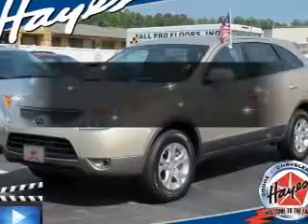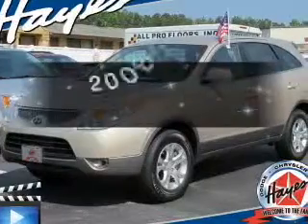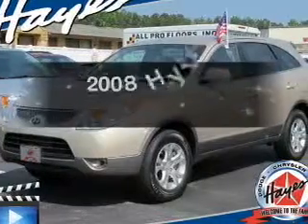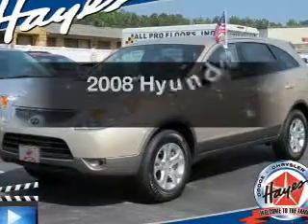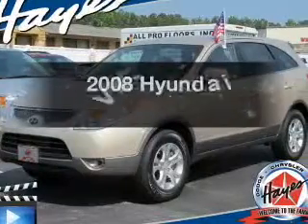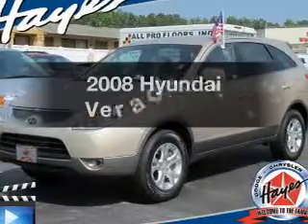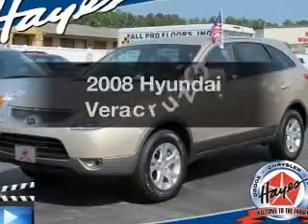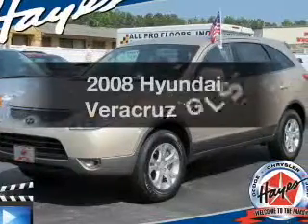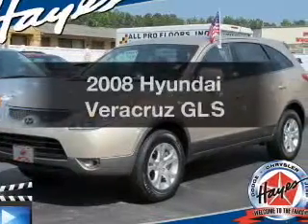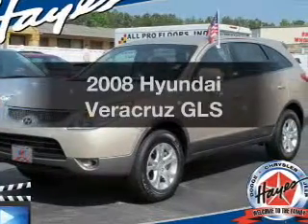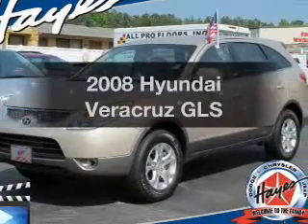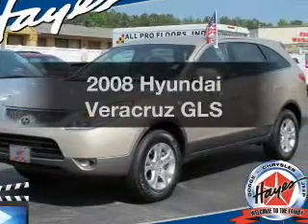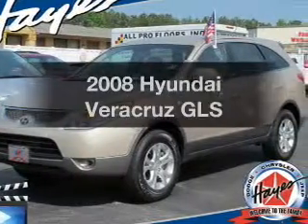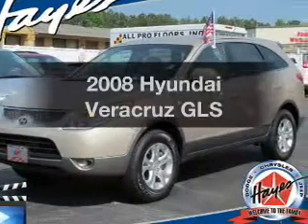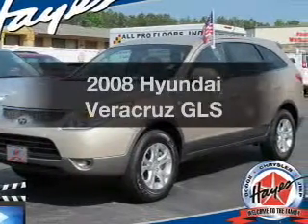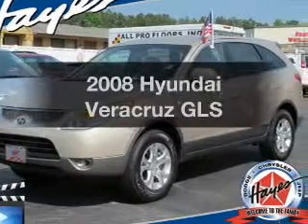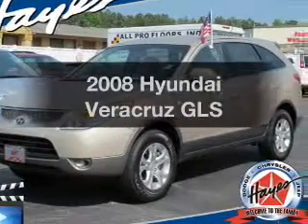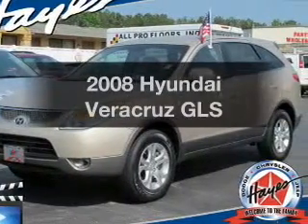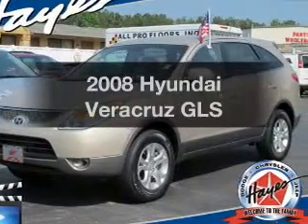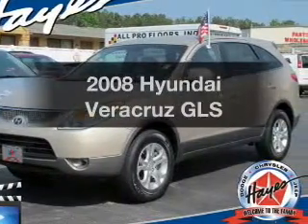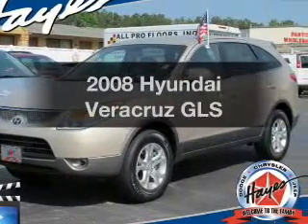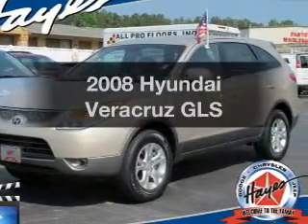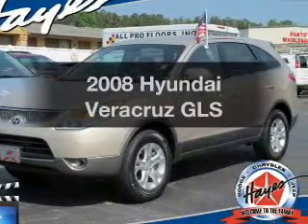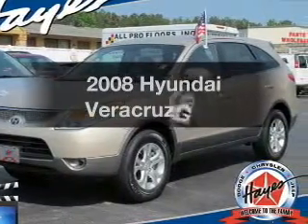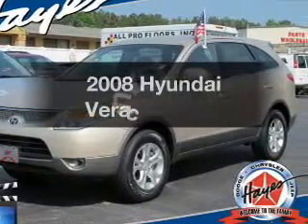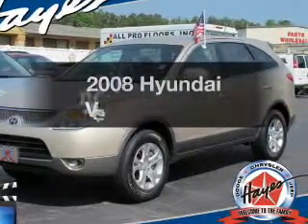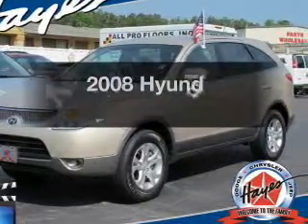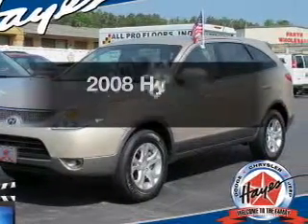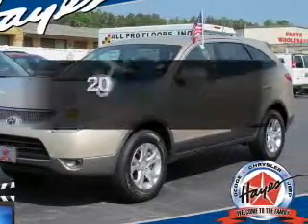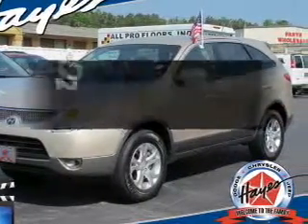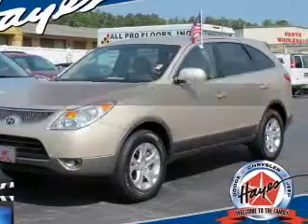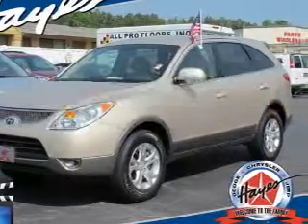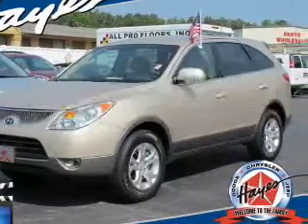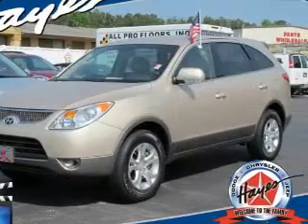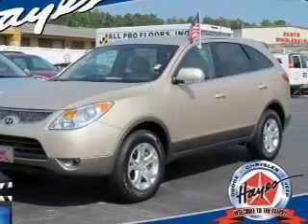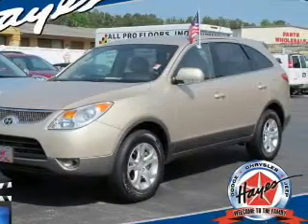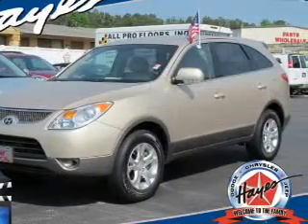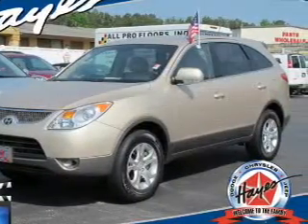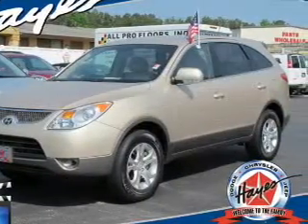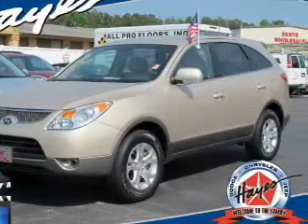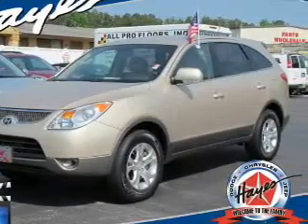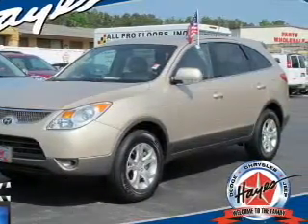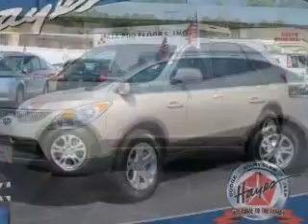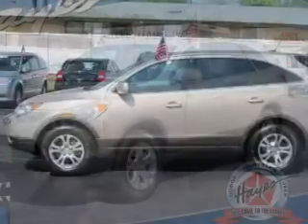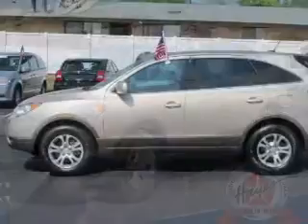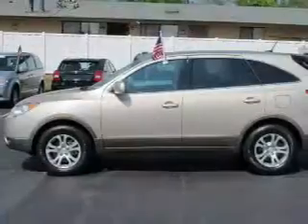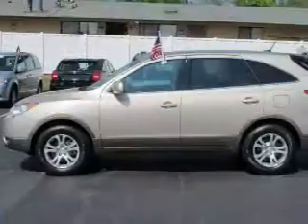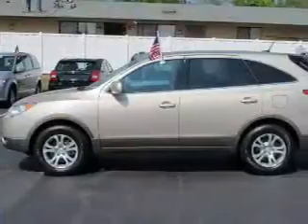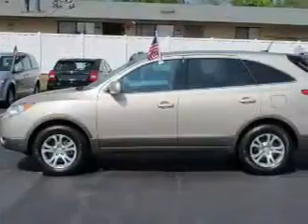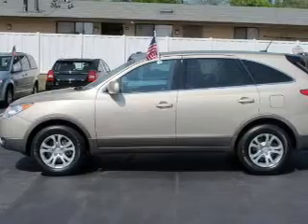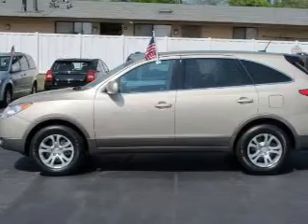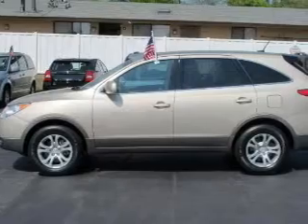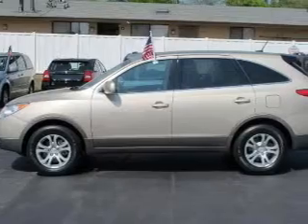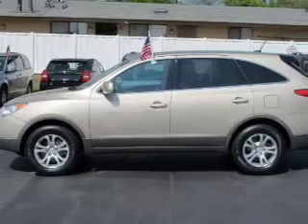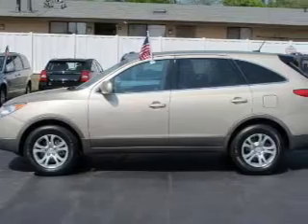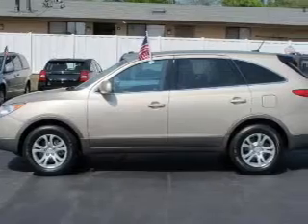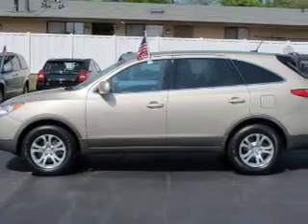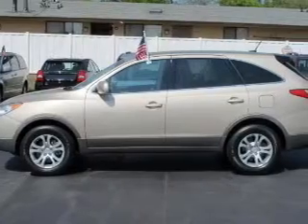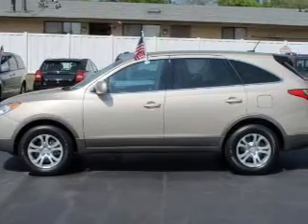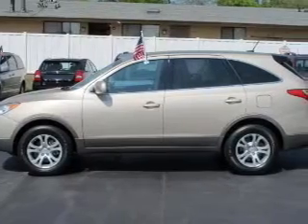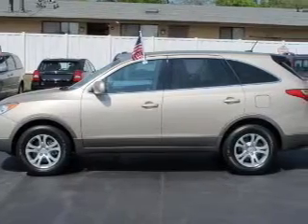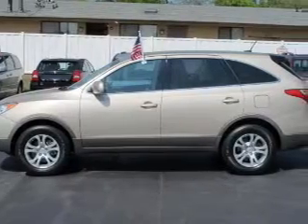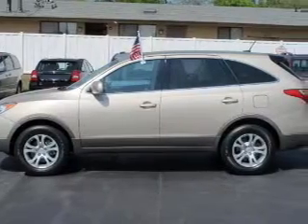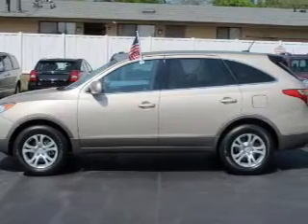Introducing the 2008 Hyundai Veracruz. If you're looking for a first-rate auto, this one could be yours today.